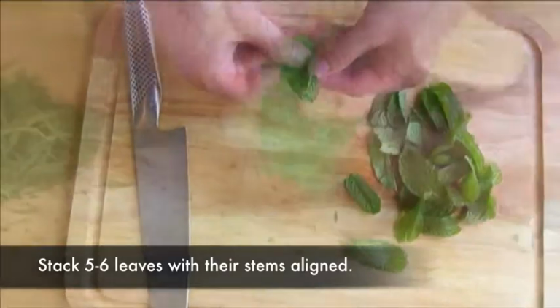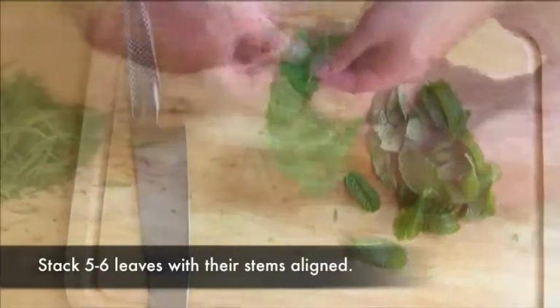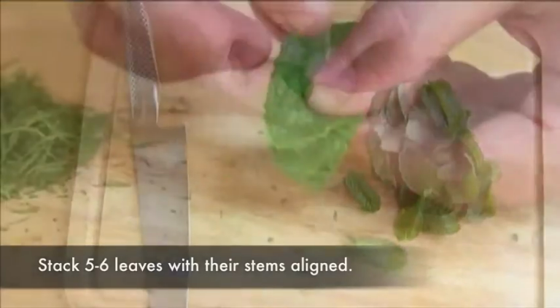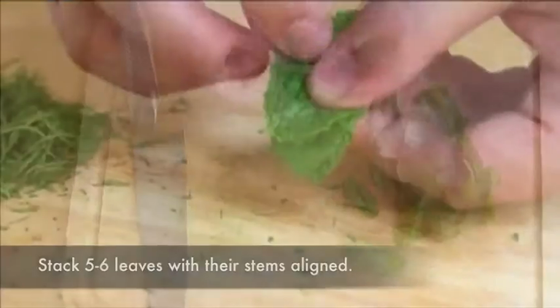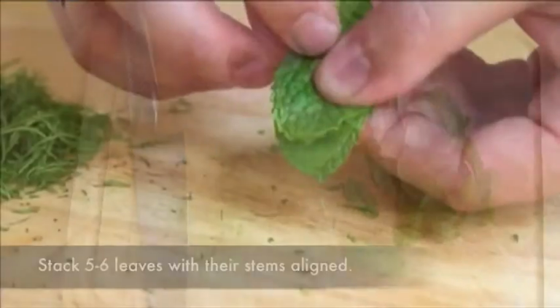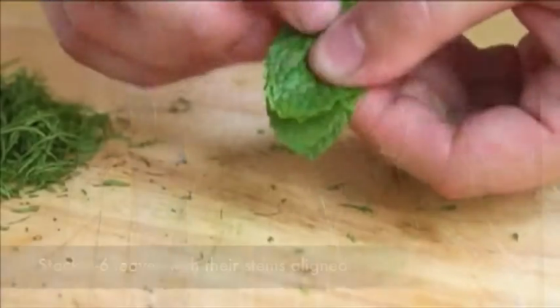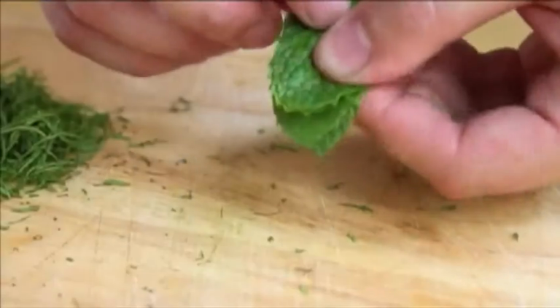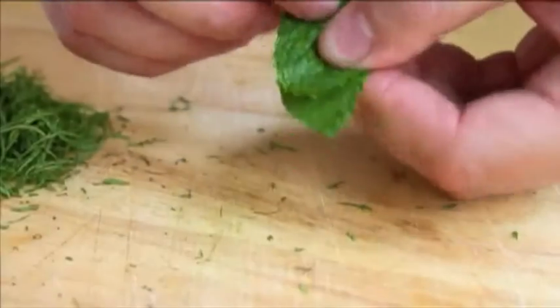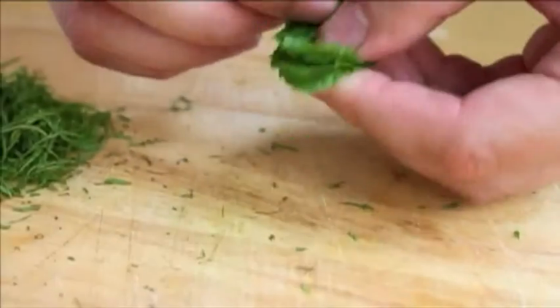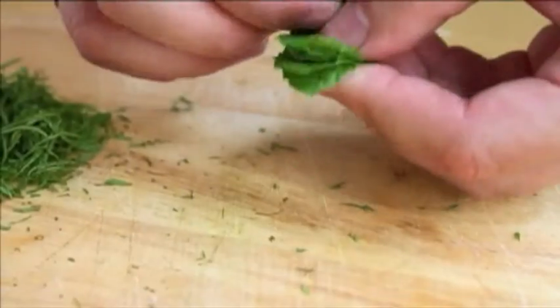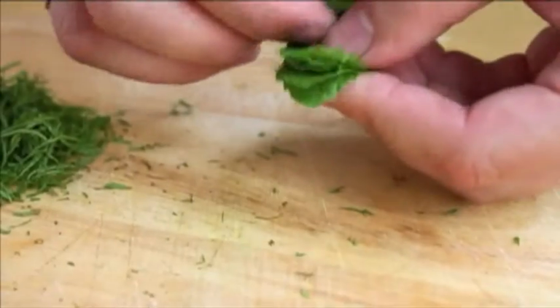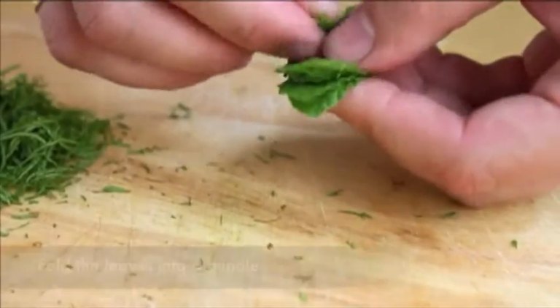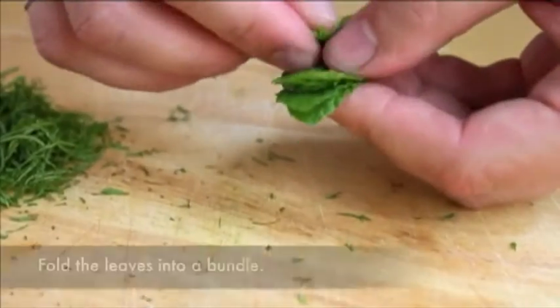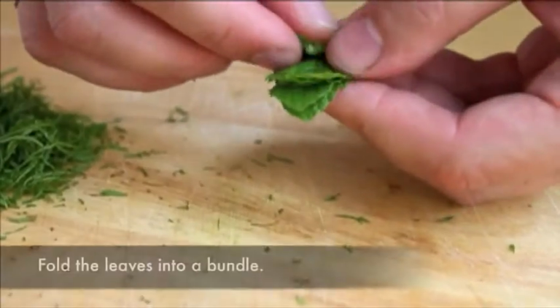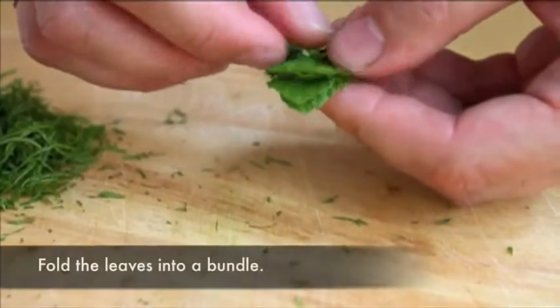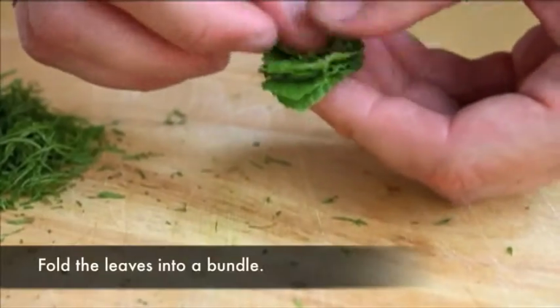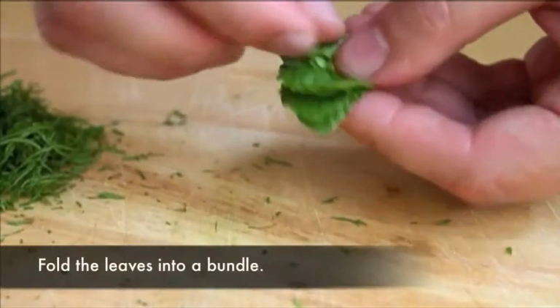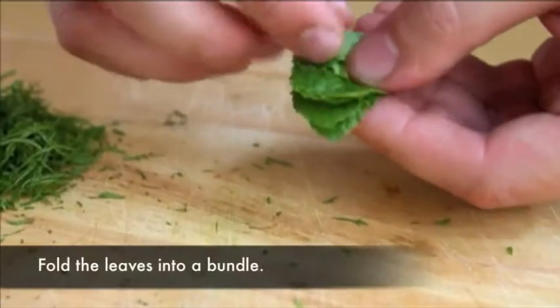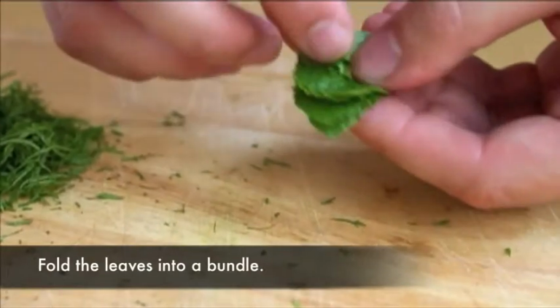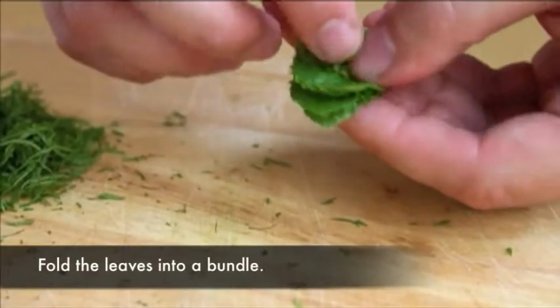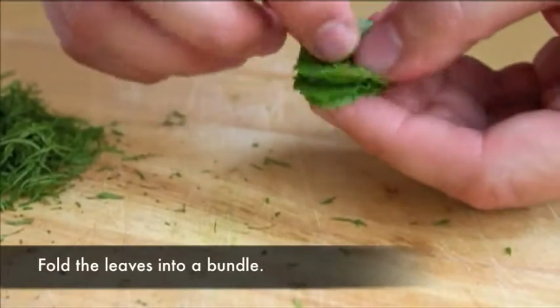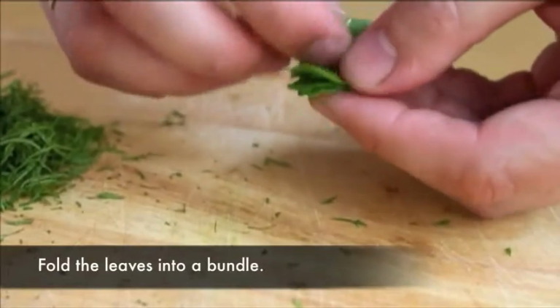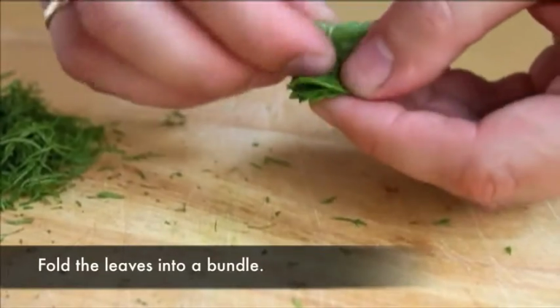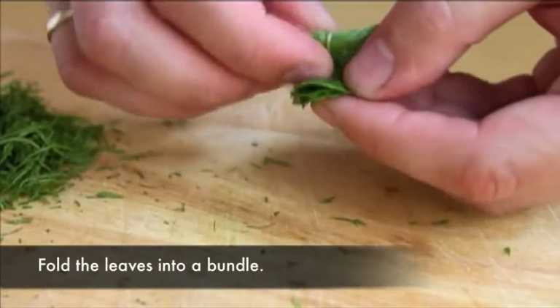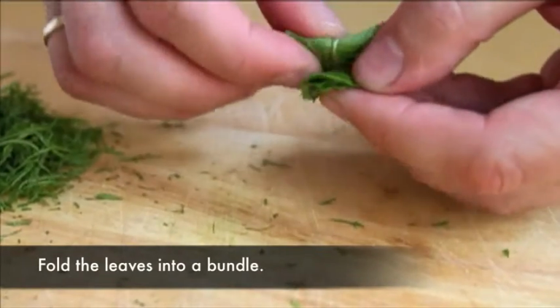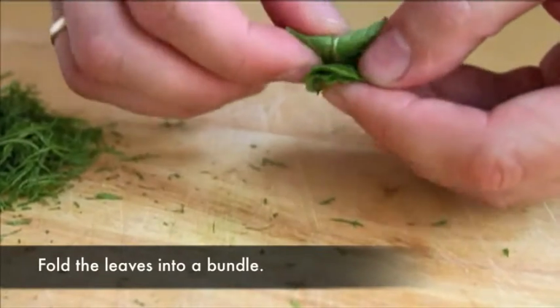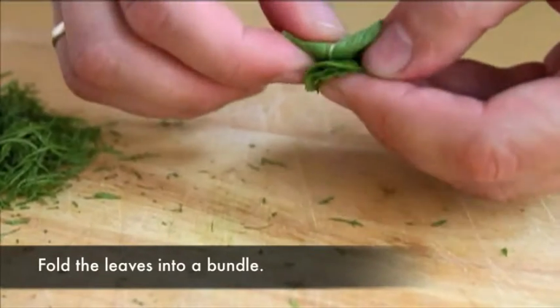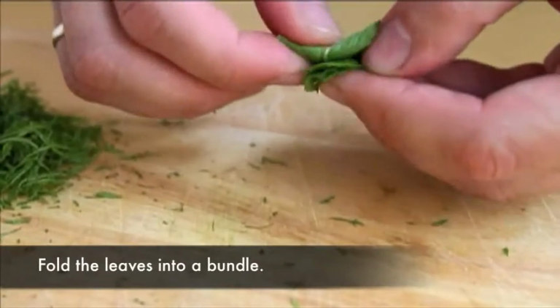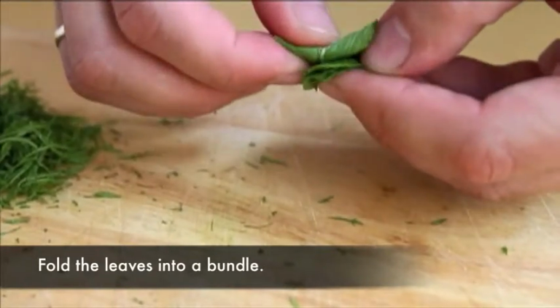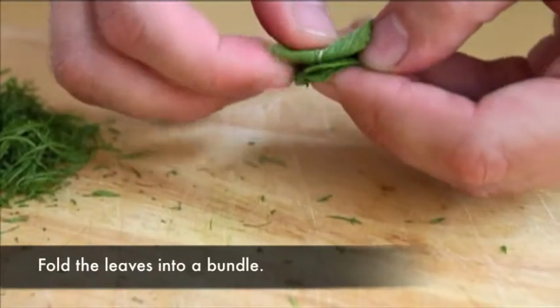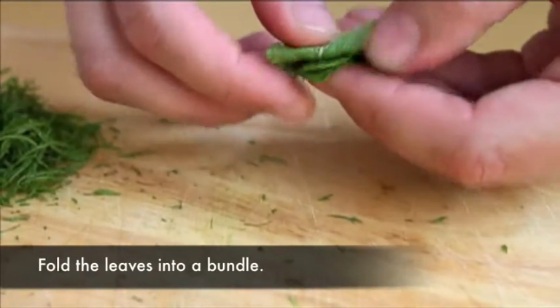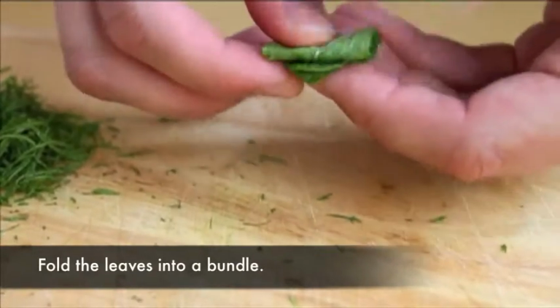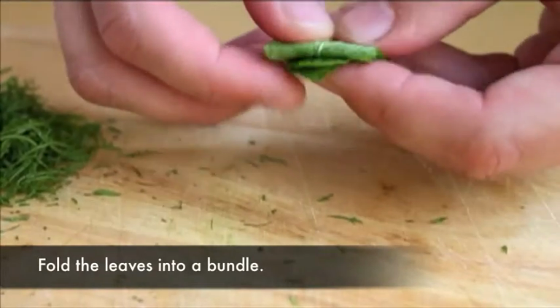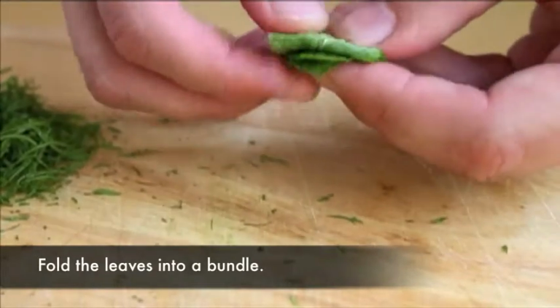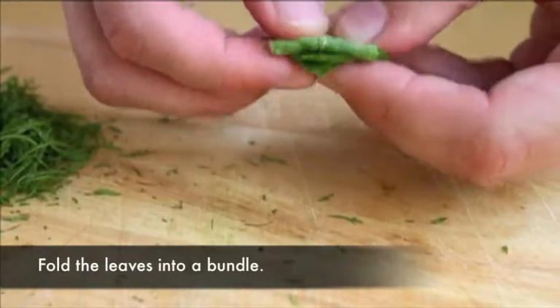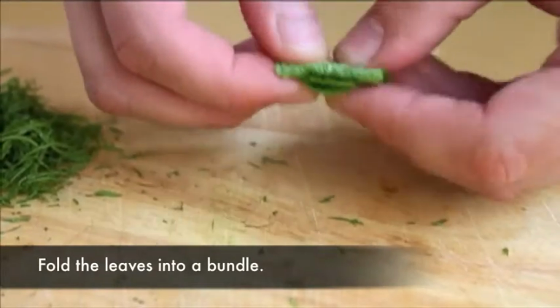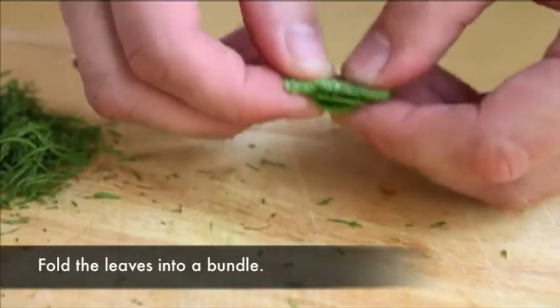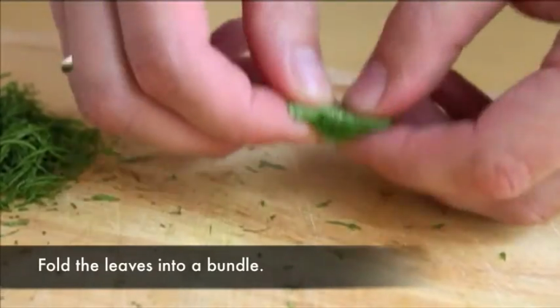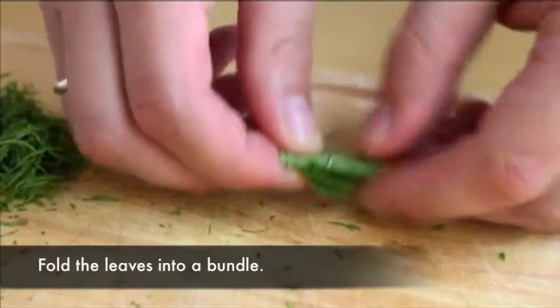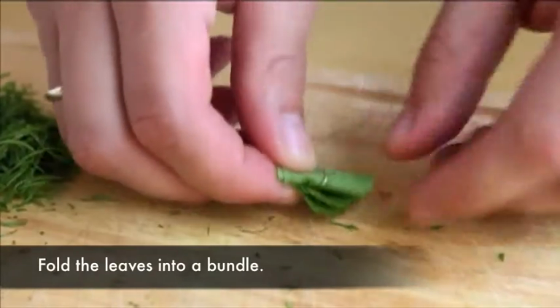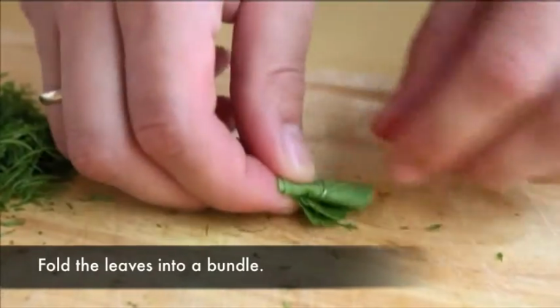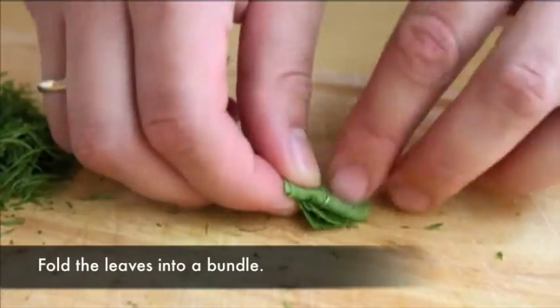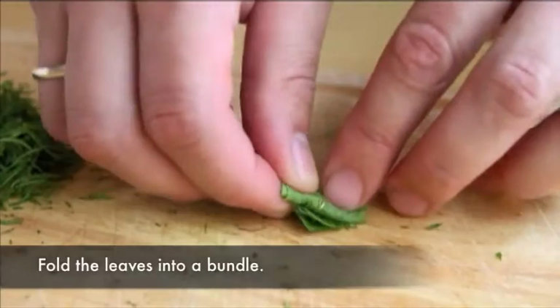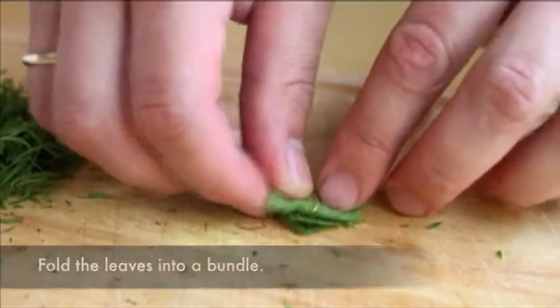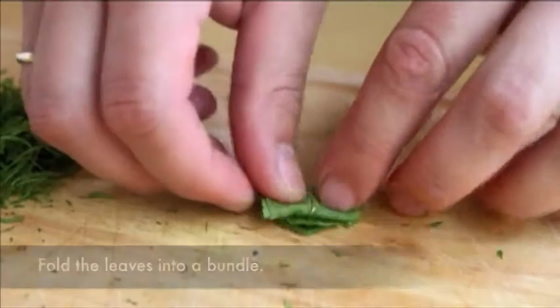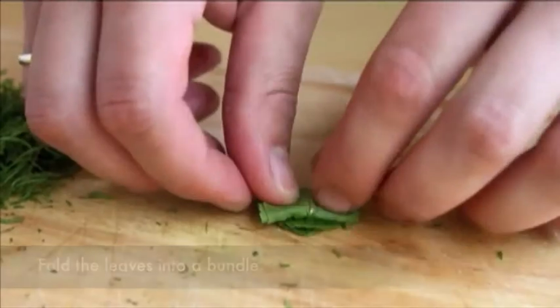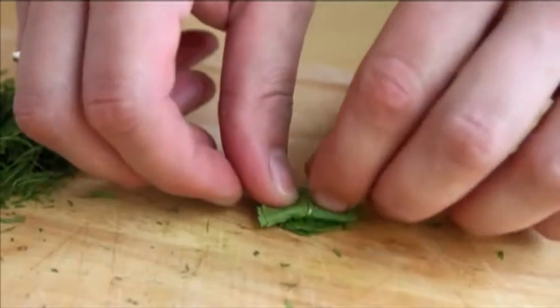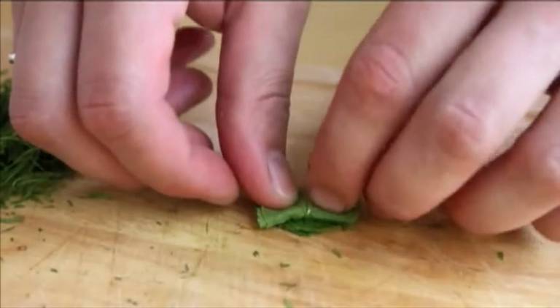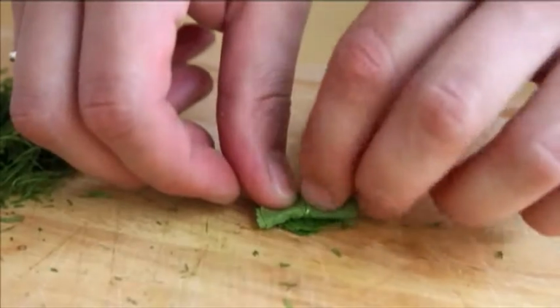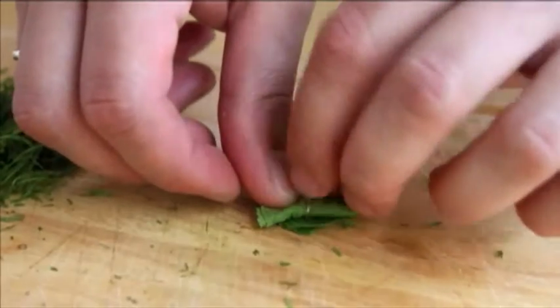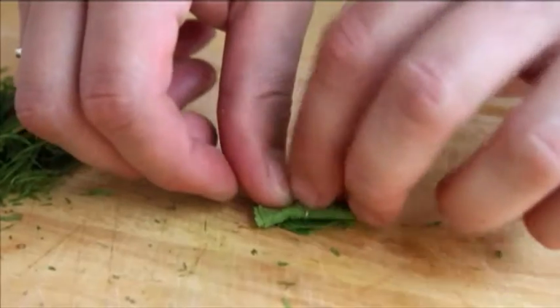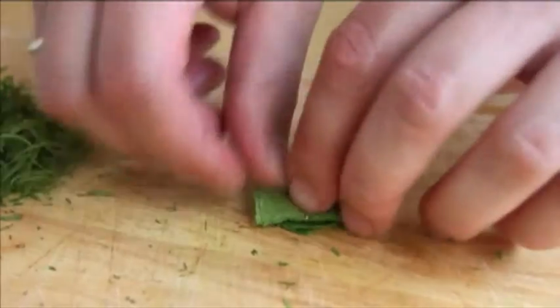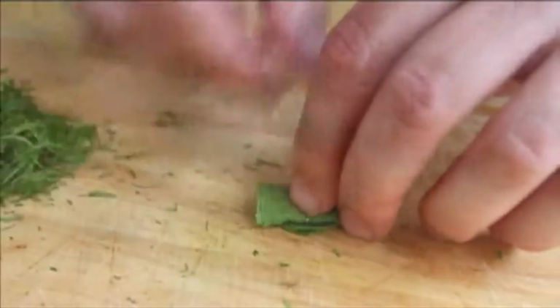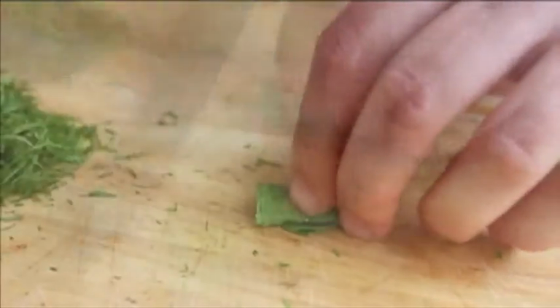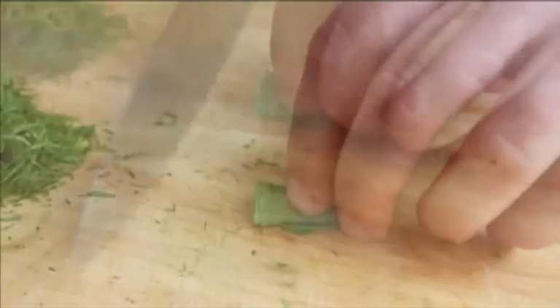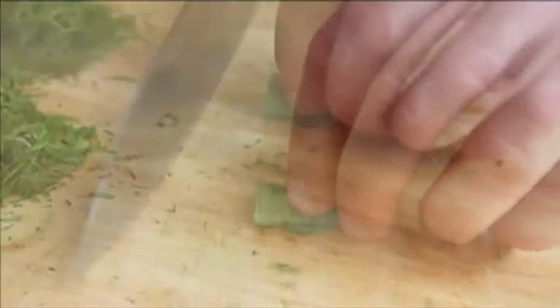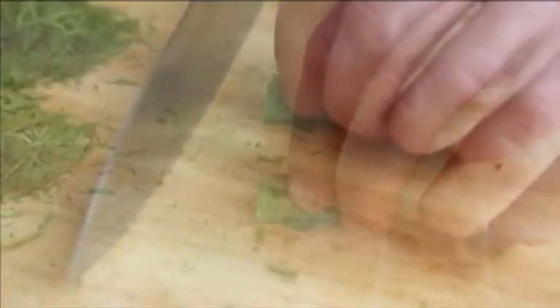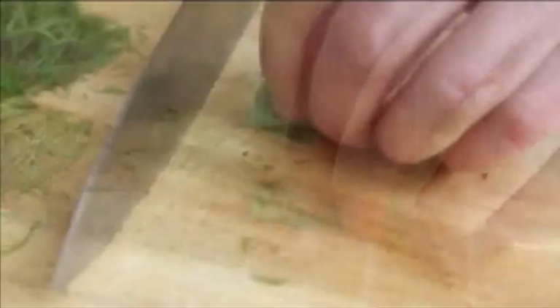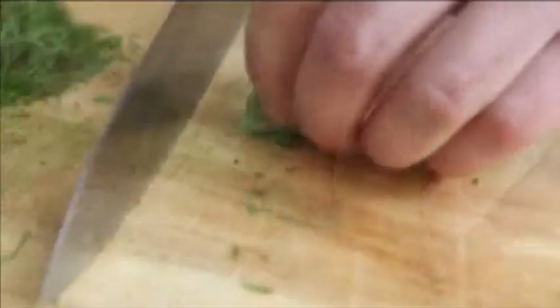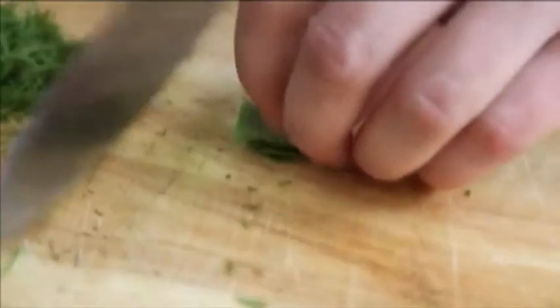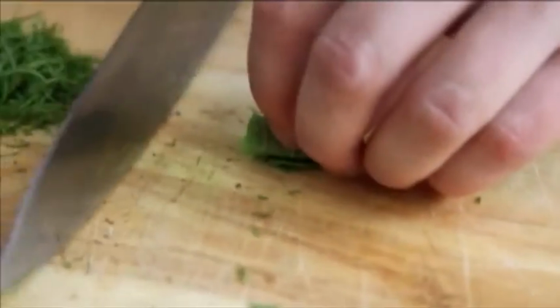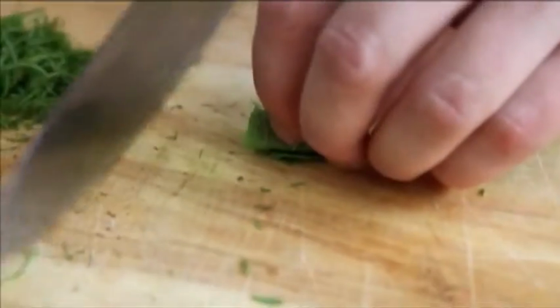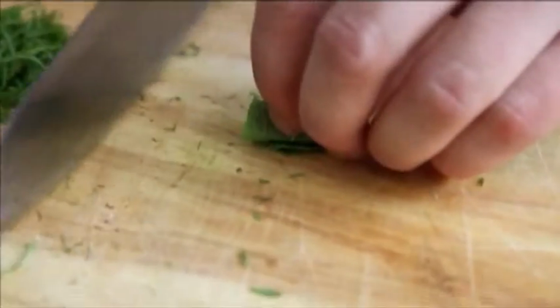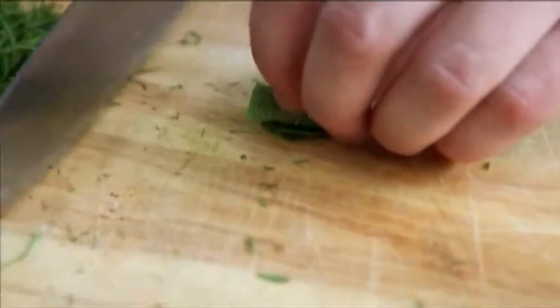After the leaves are picked, stack them up in bundles of 5 or 6 leaves, making sure to align the central stem of each leaf. Fold or roll the bundle up lengthwise.